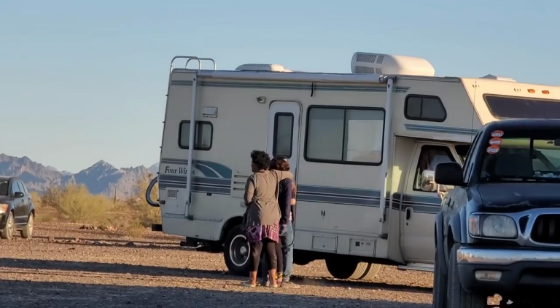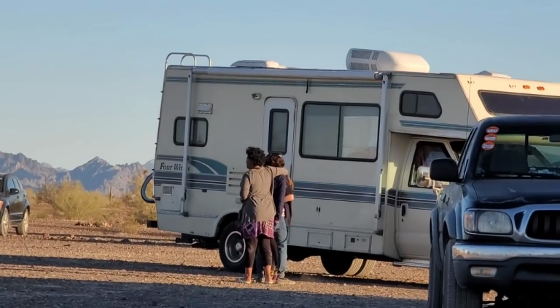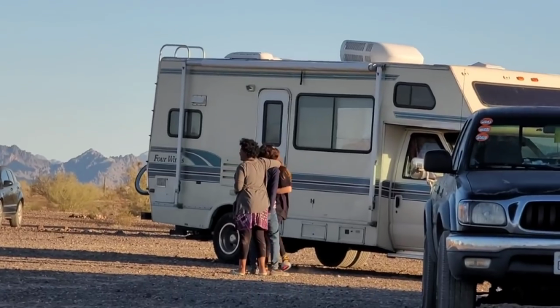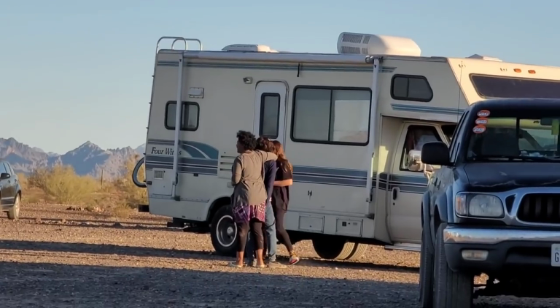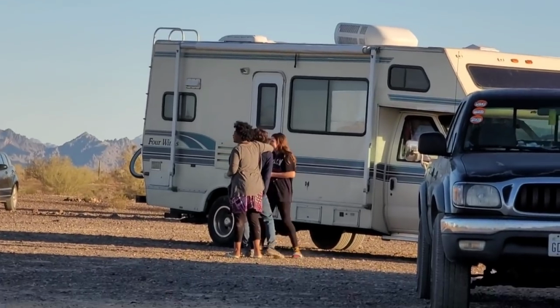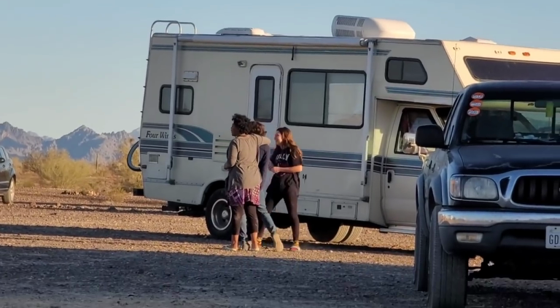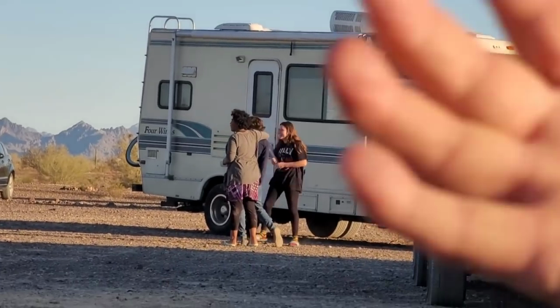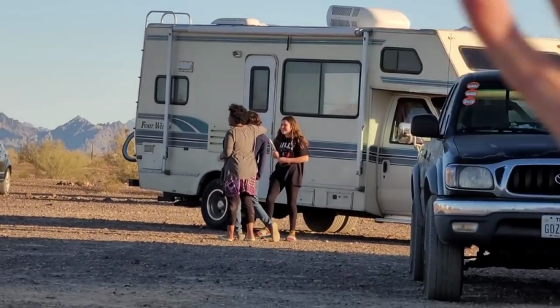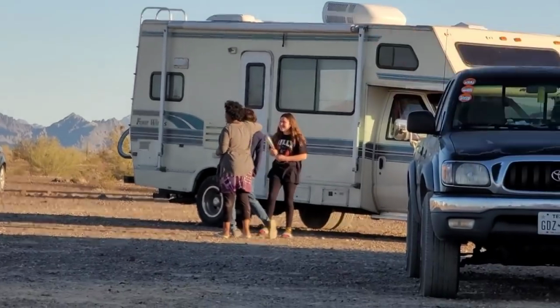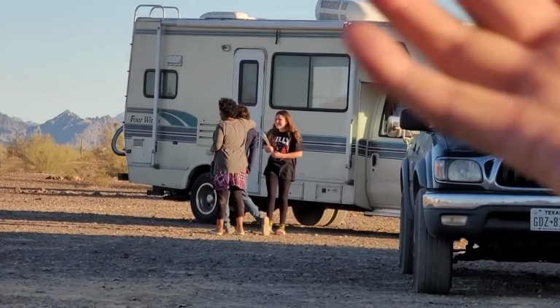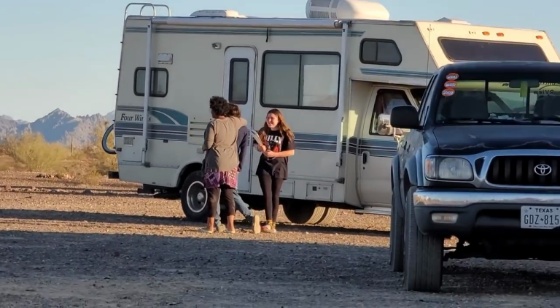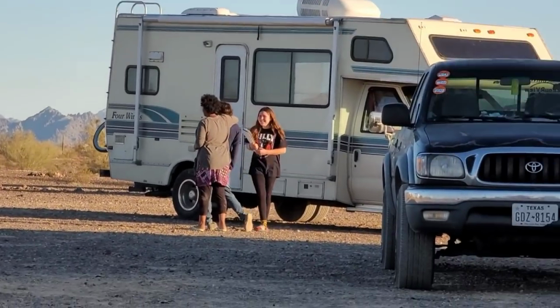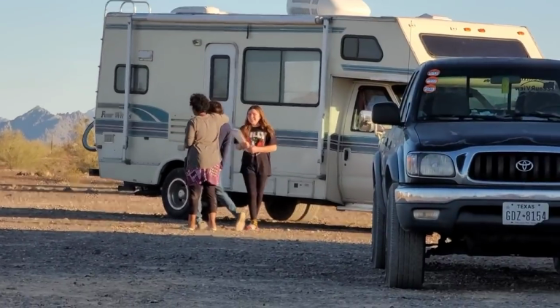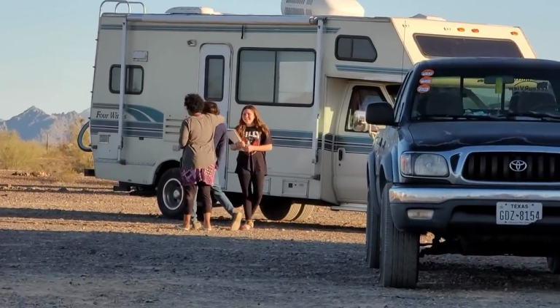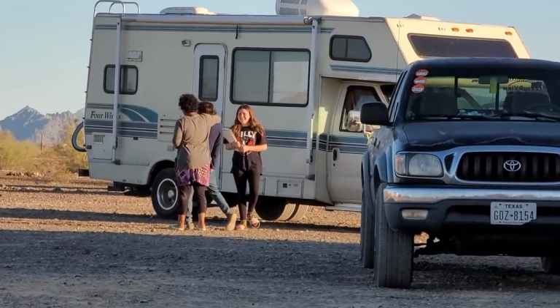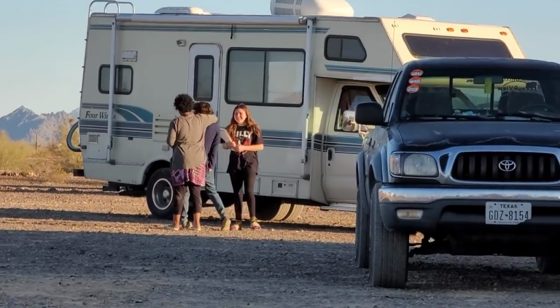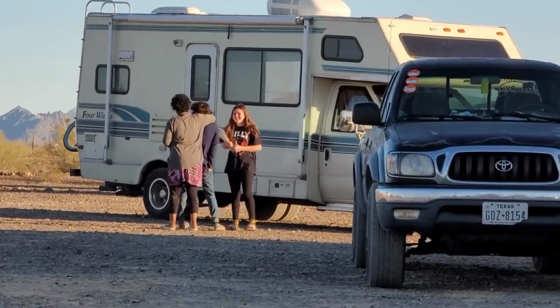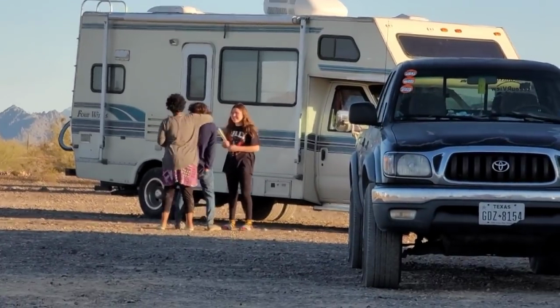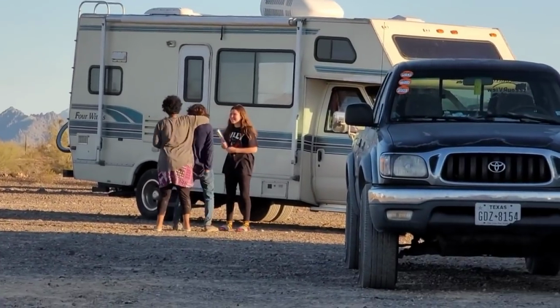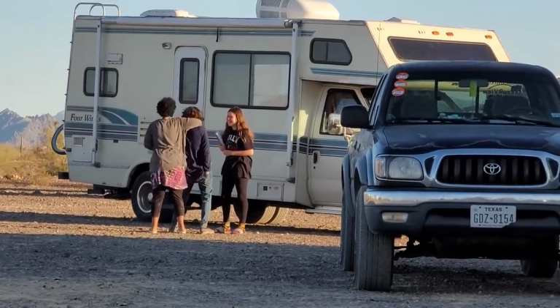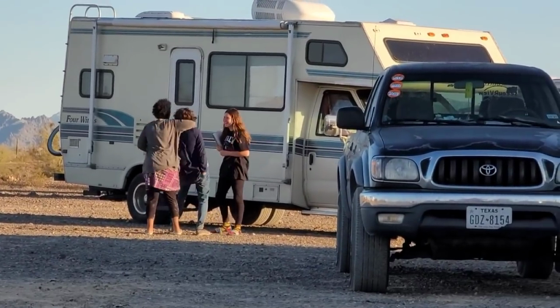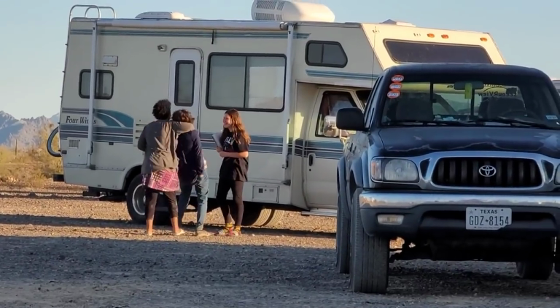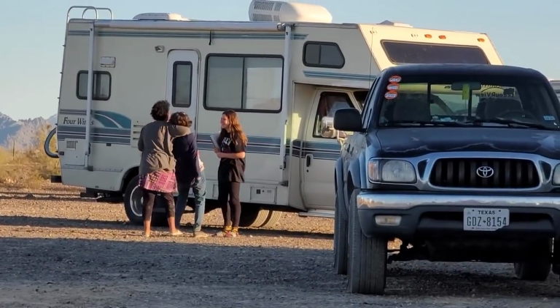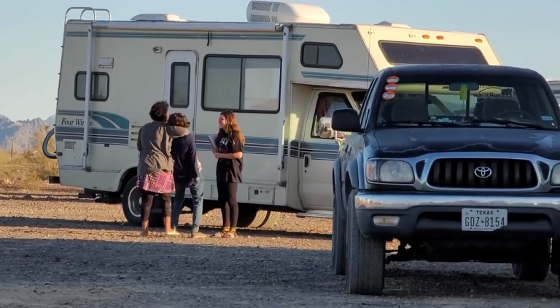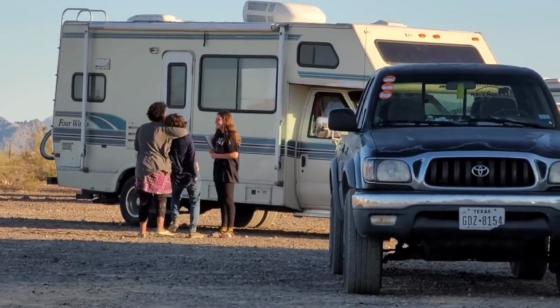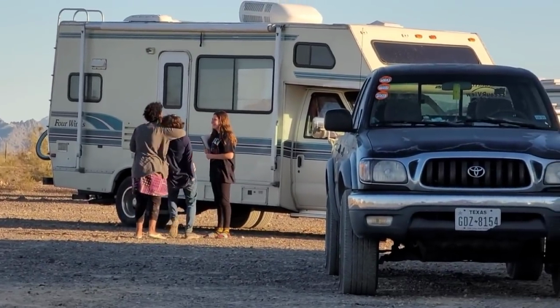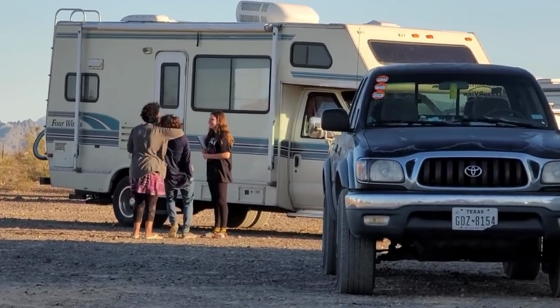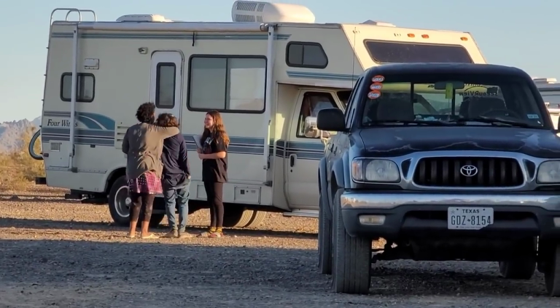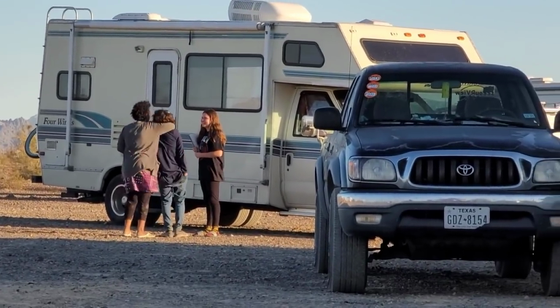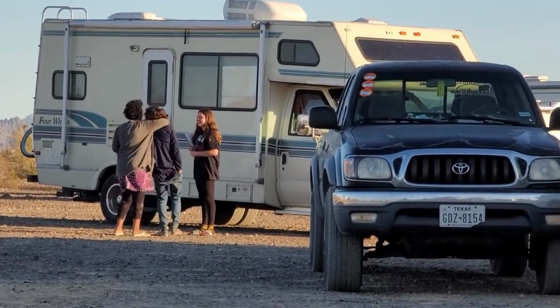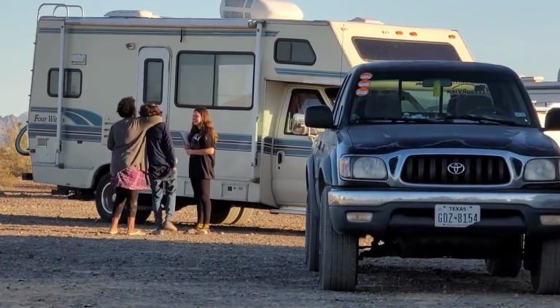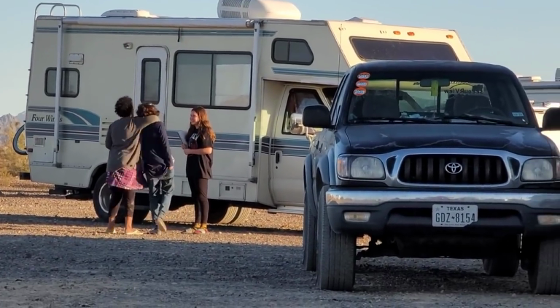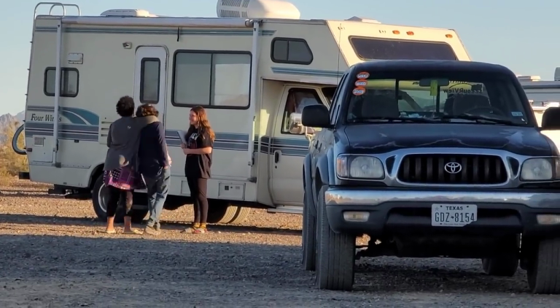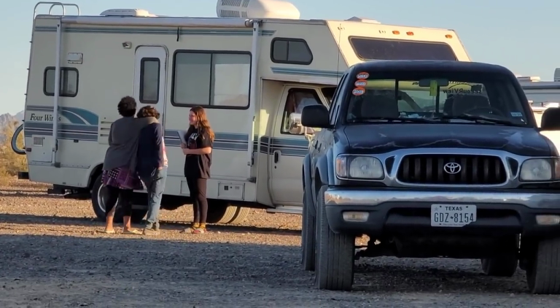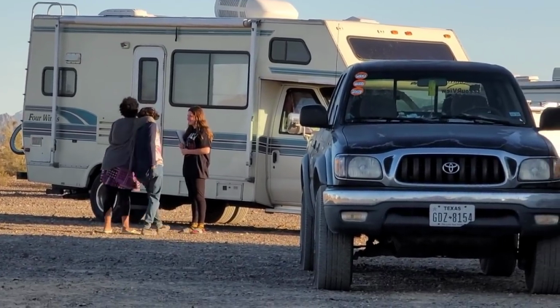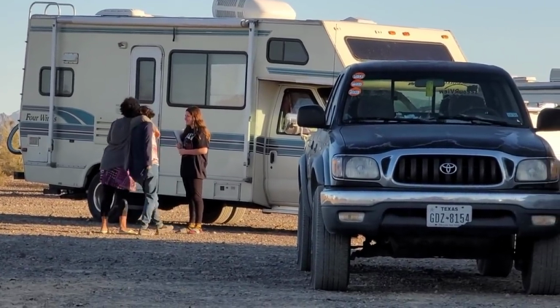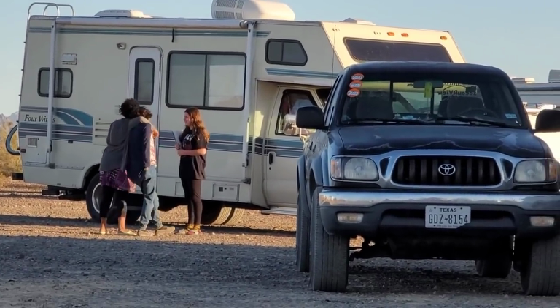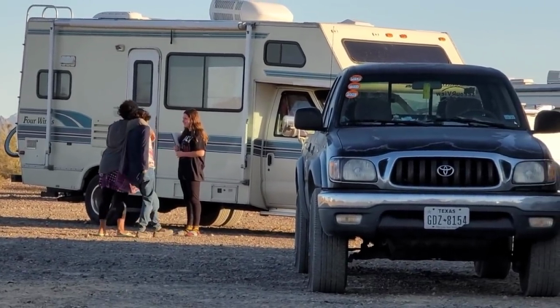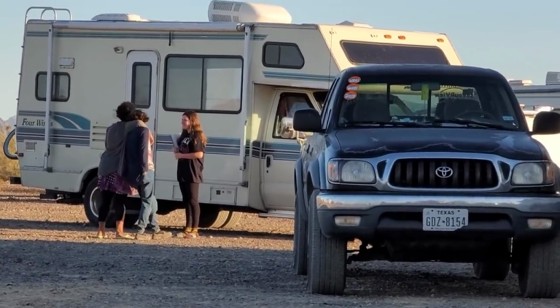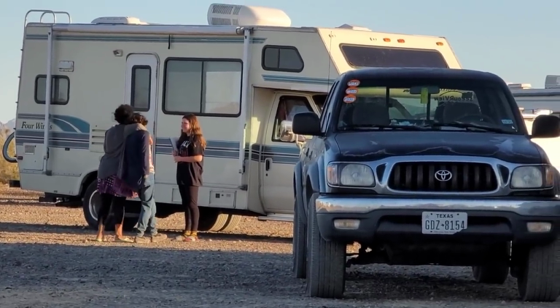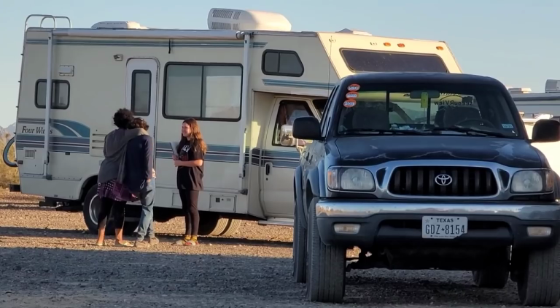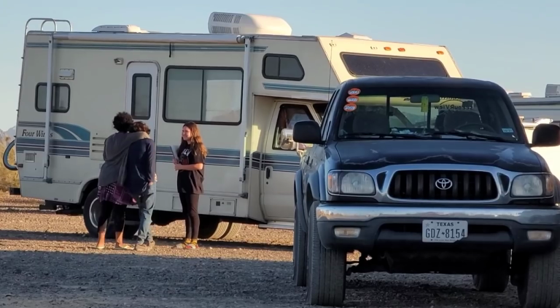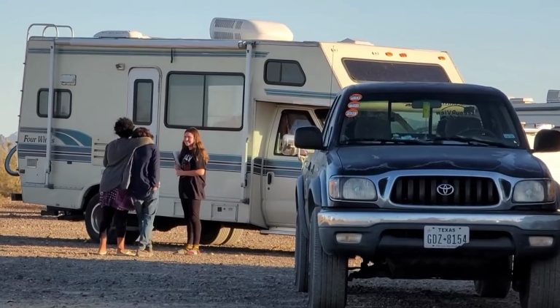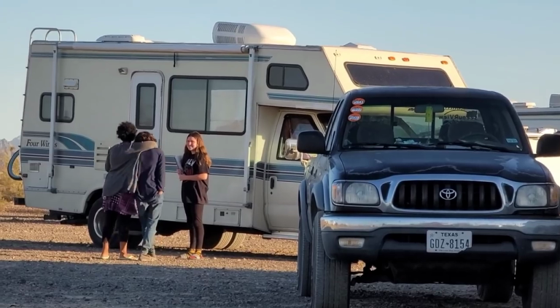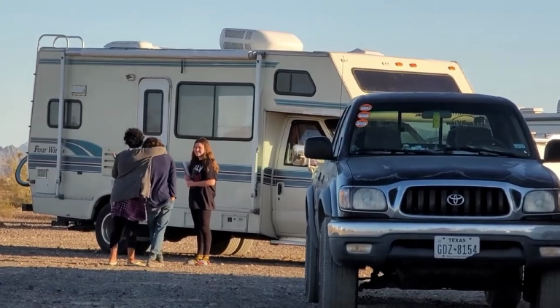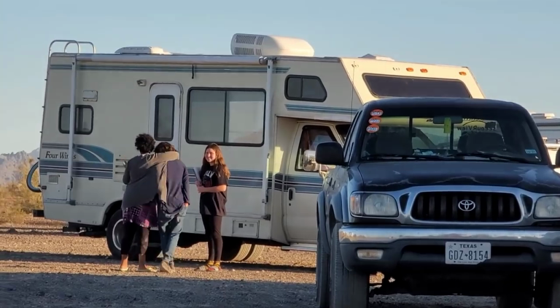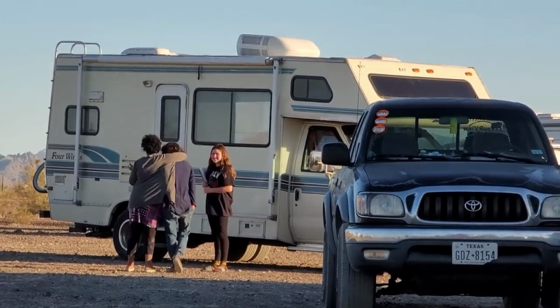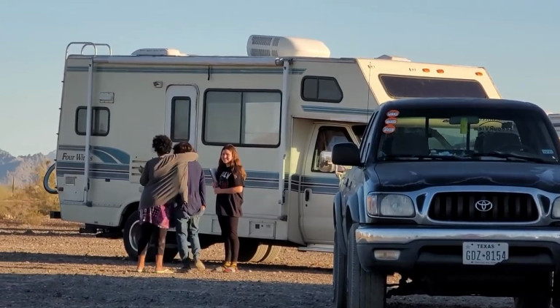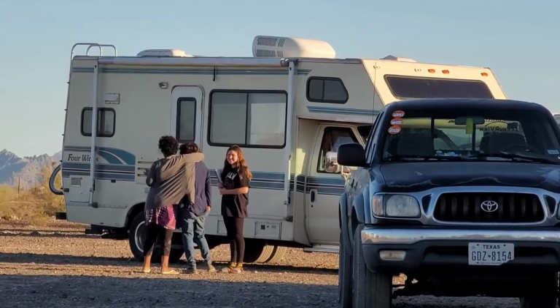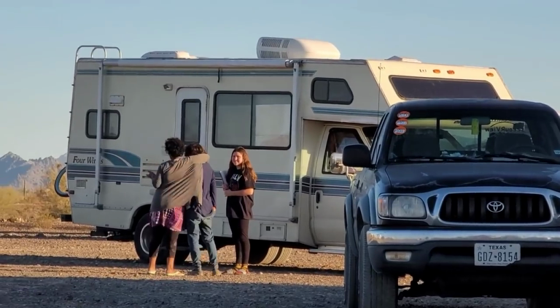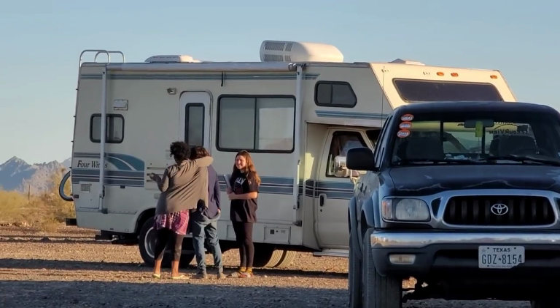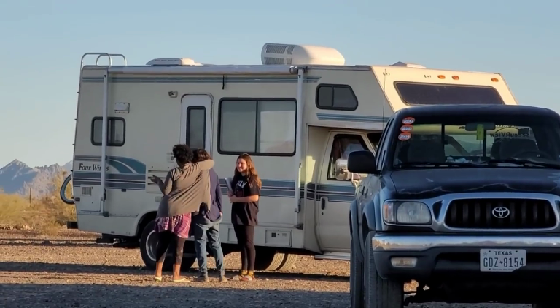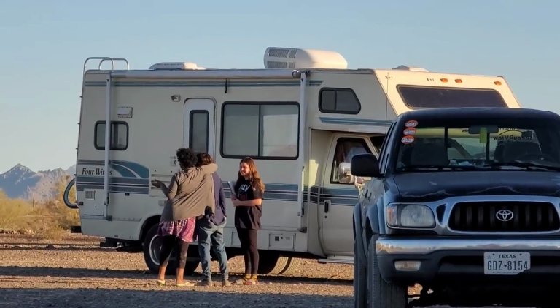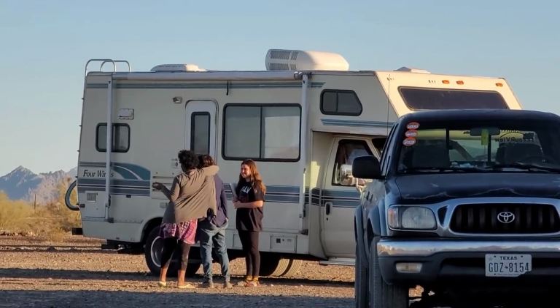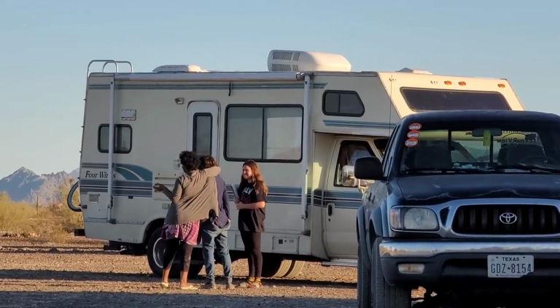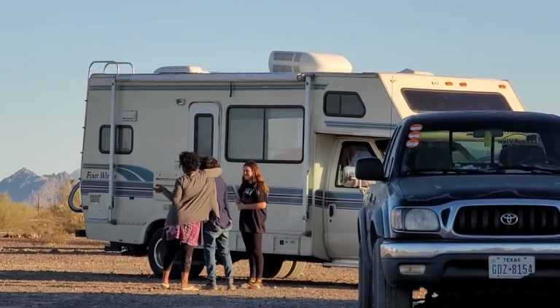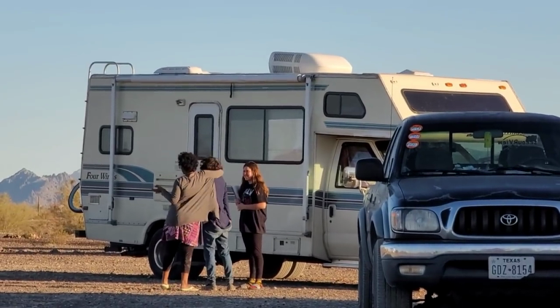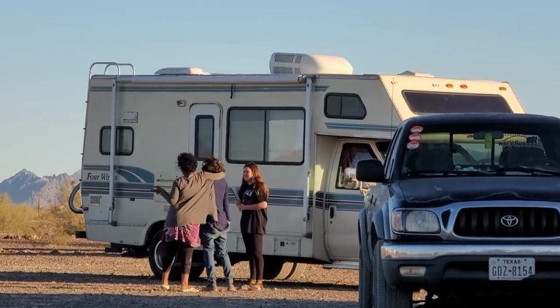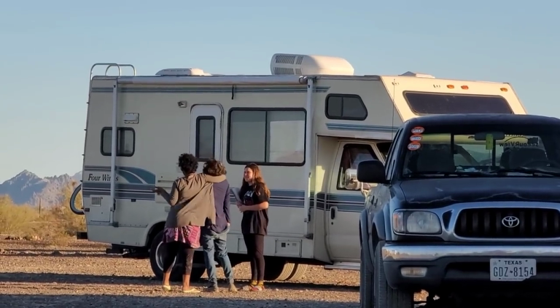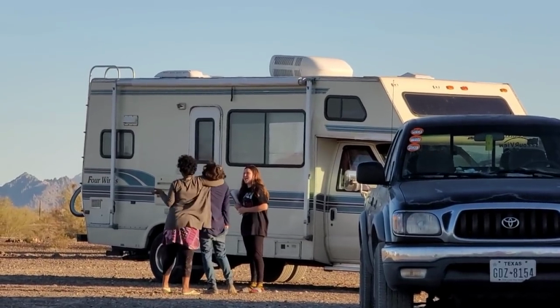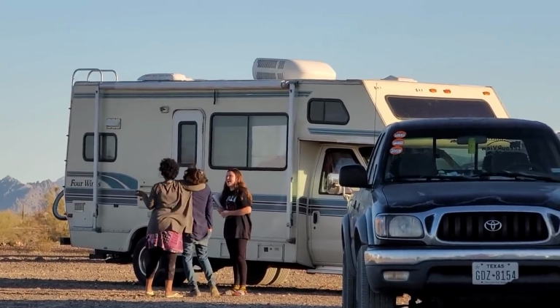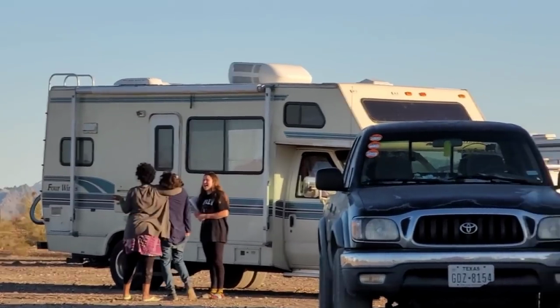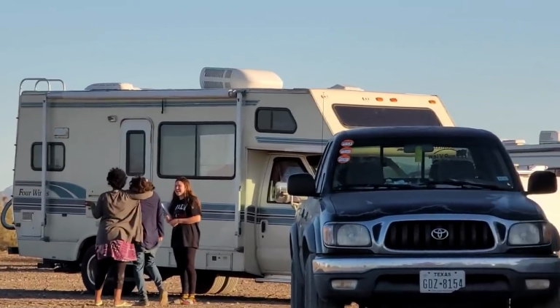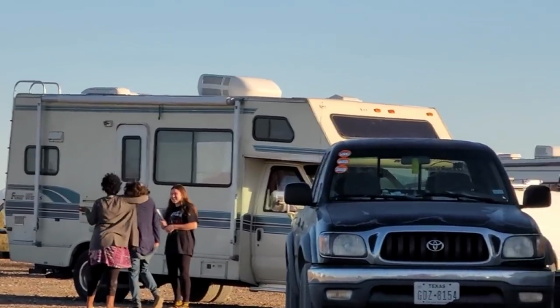The kids found a friend to play with over there.